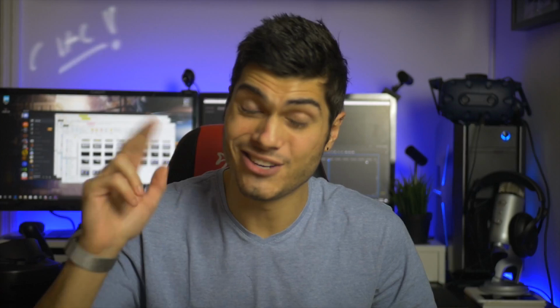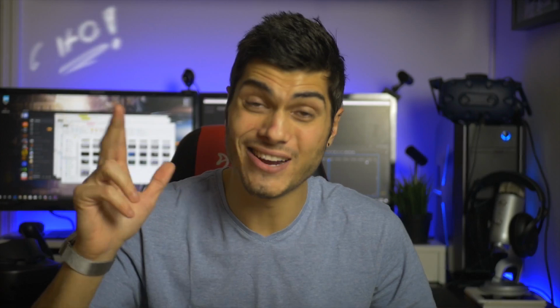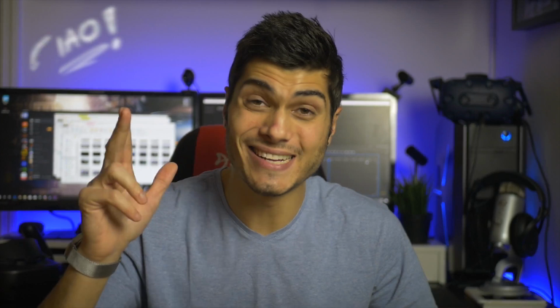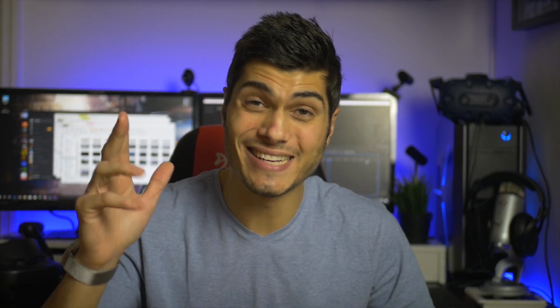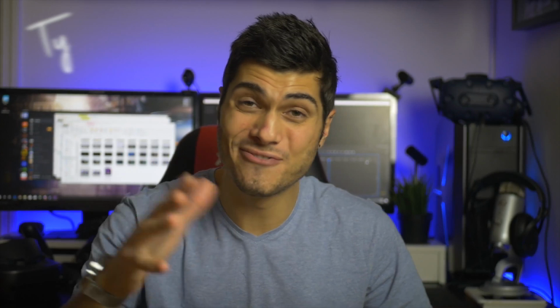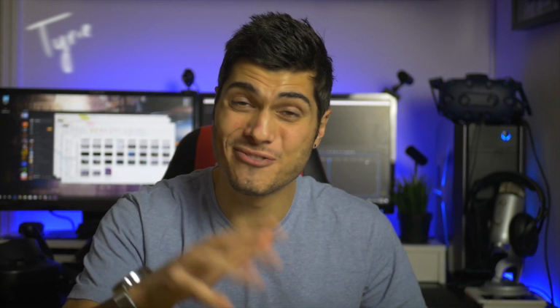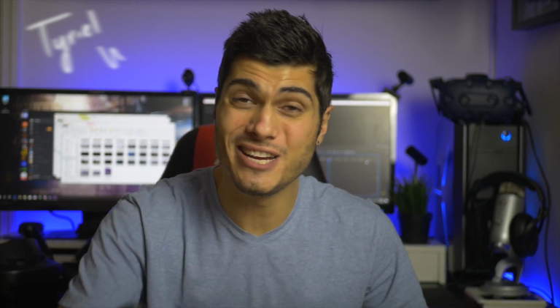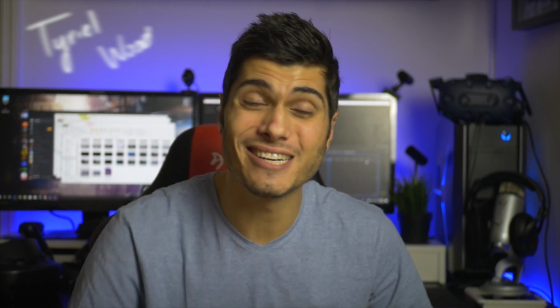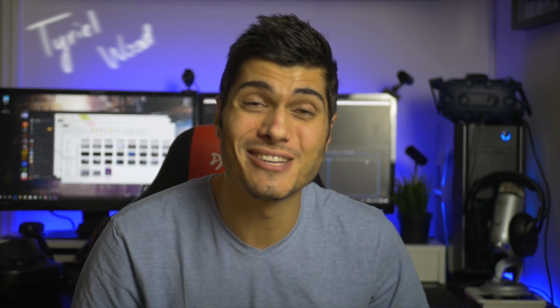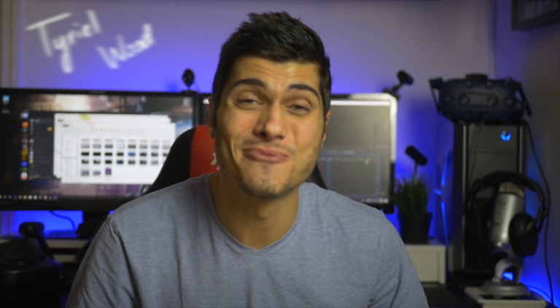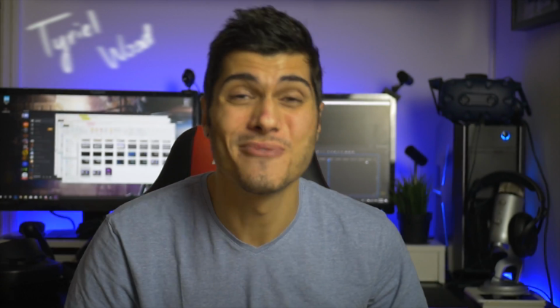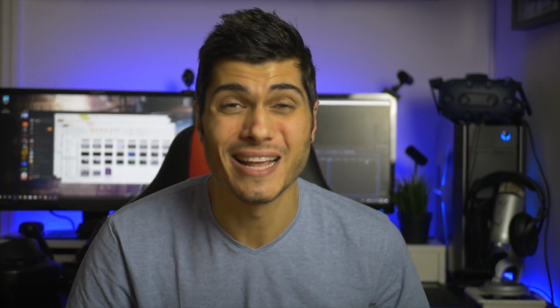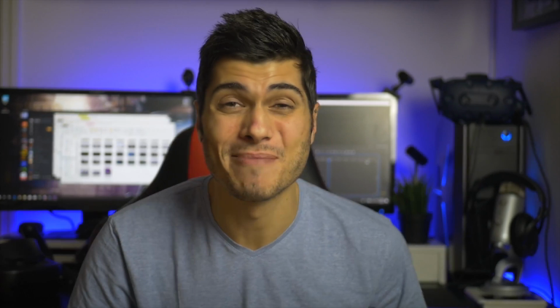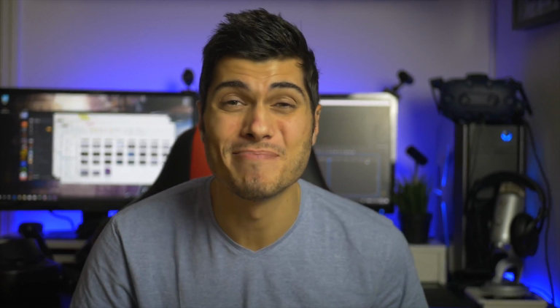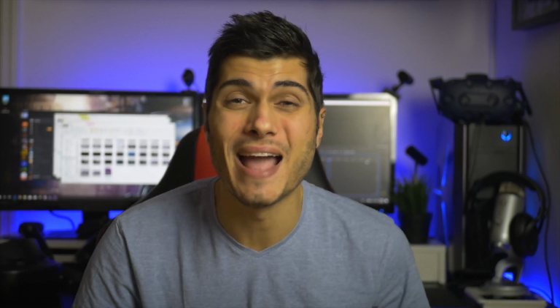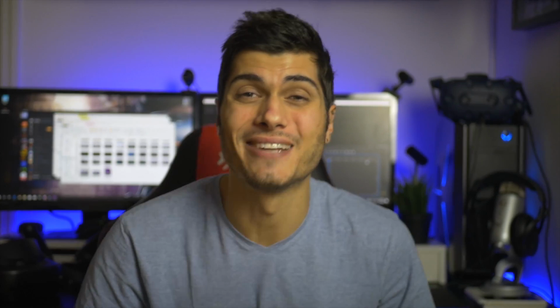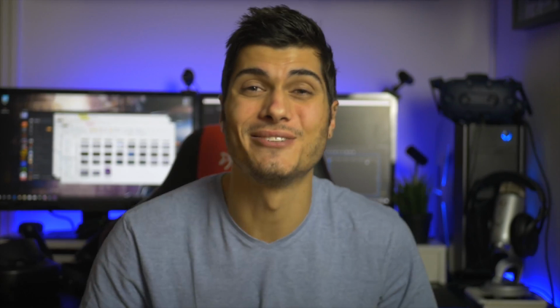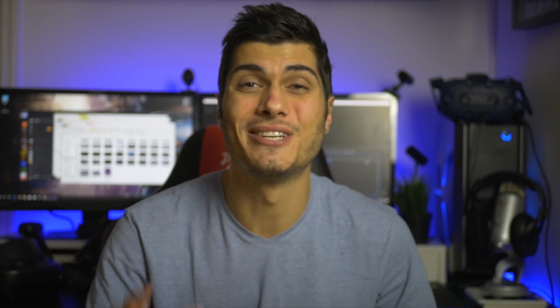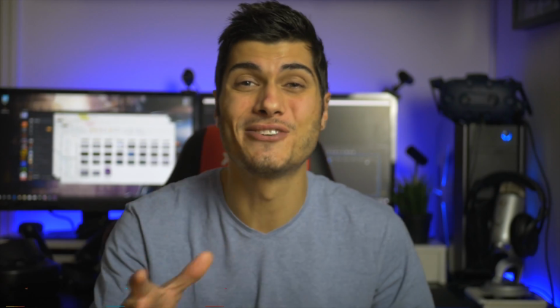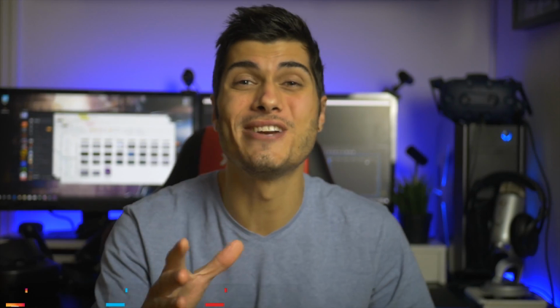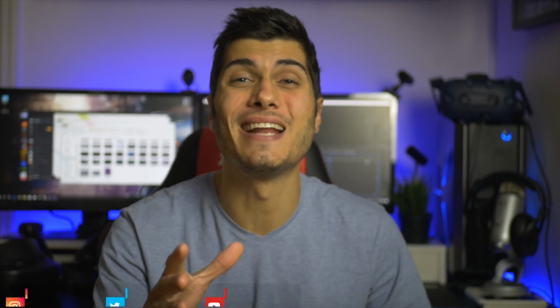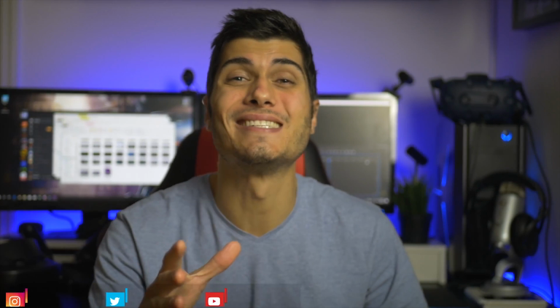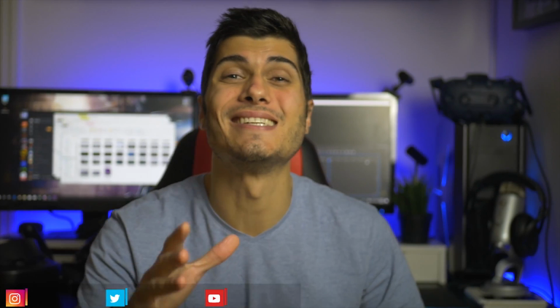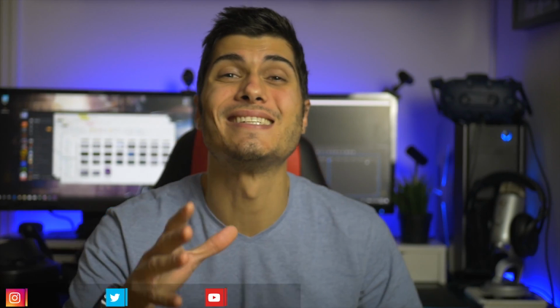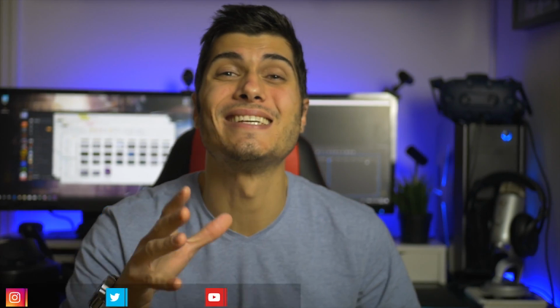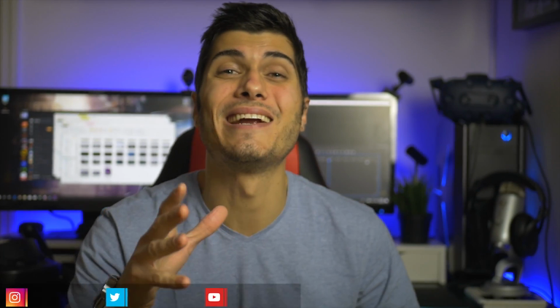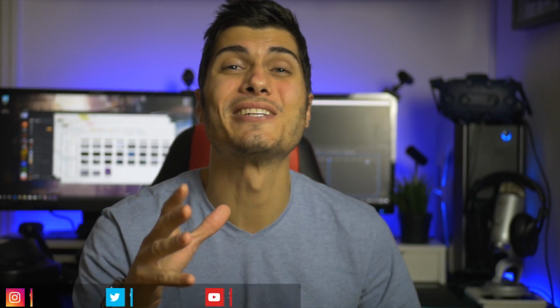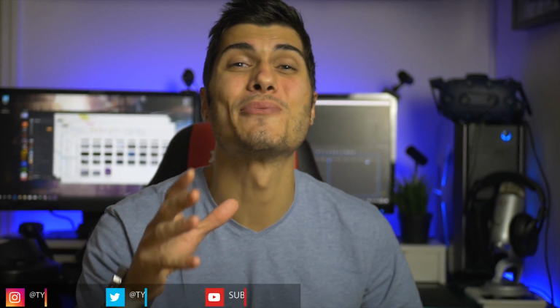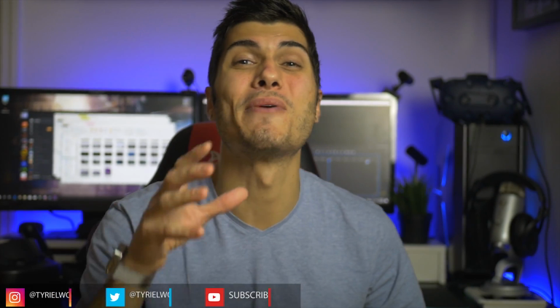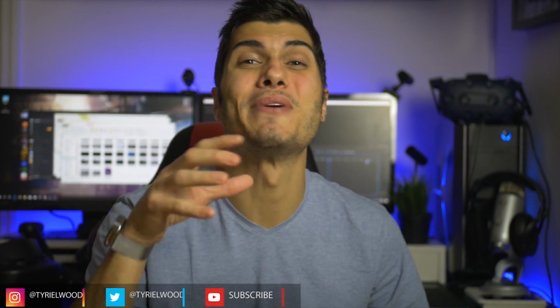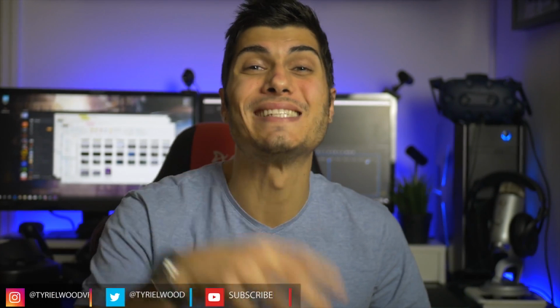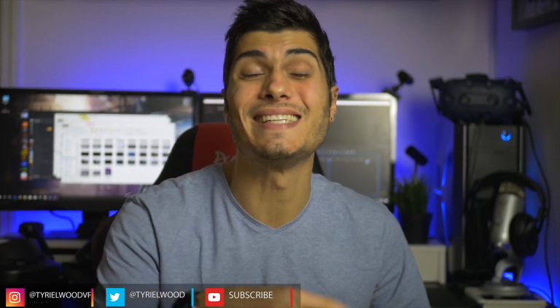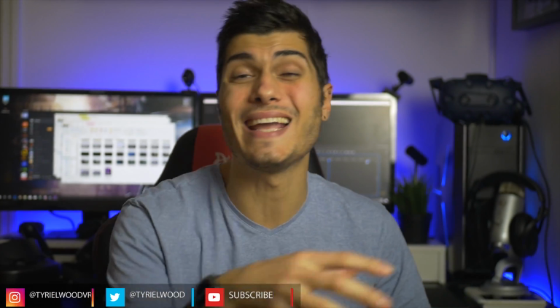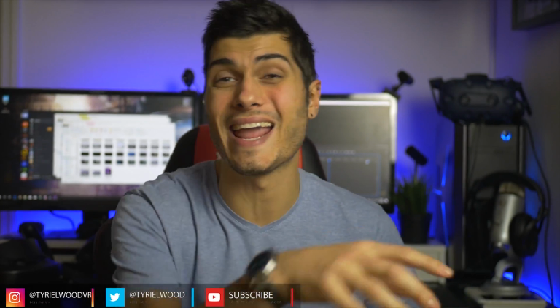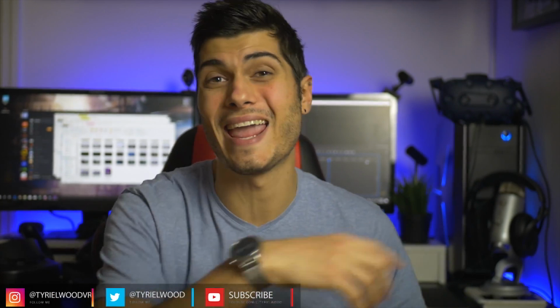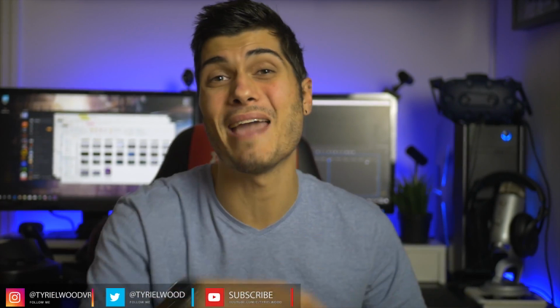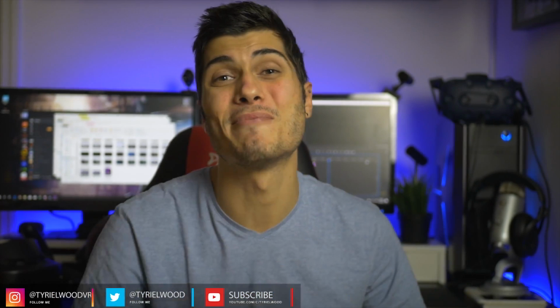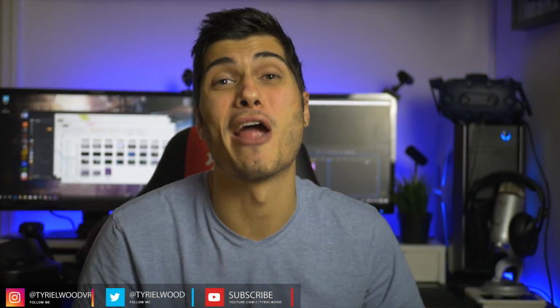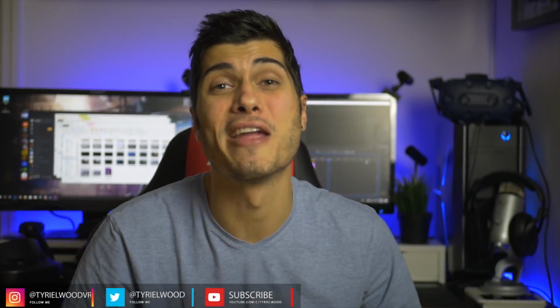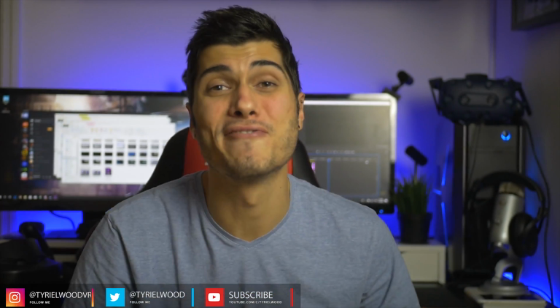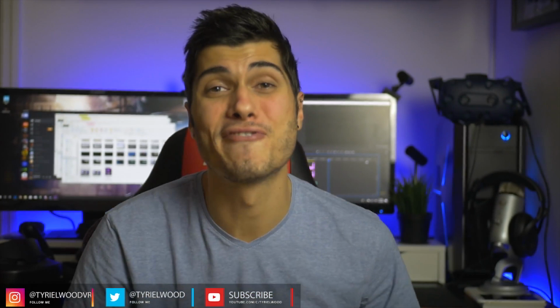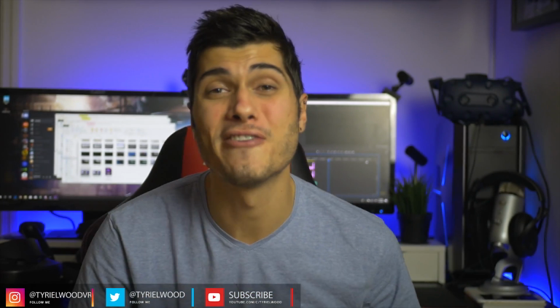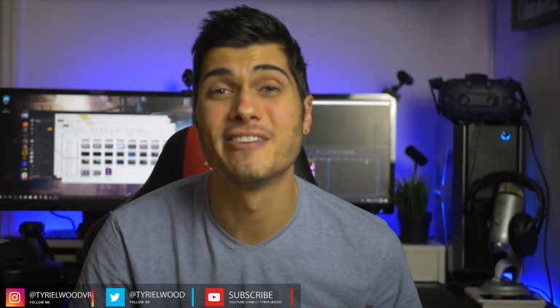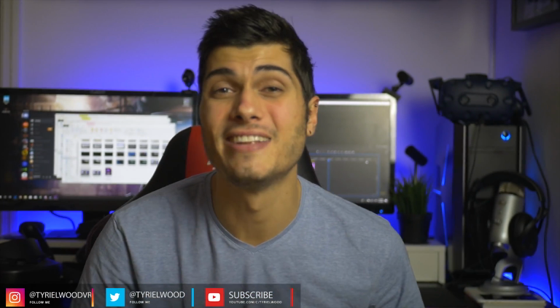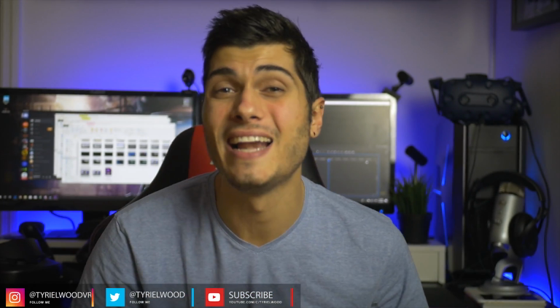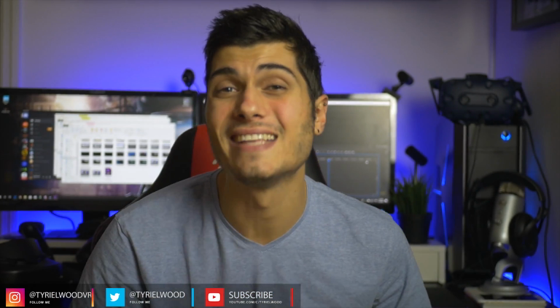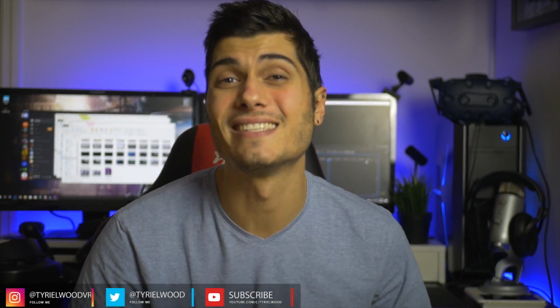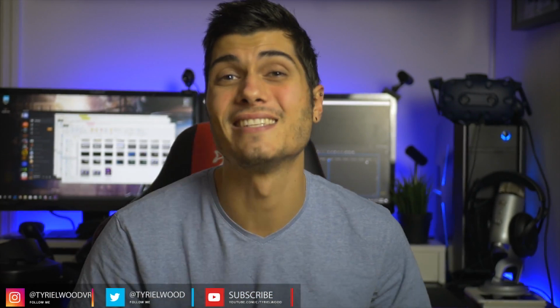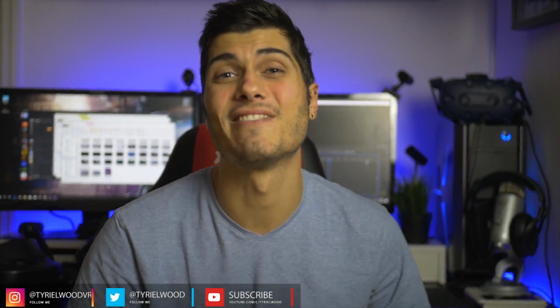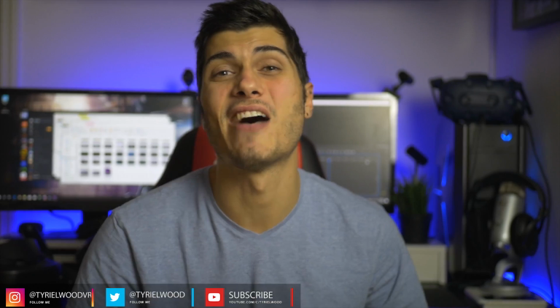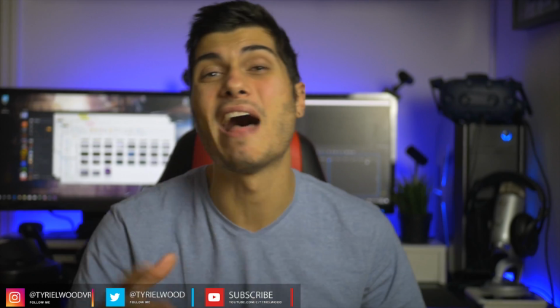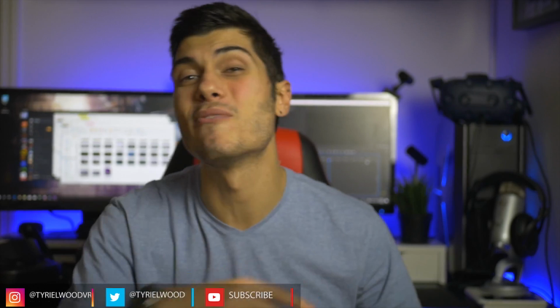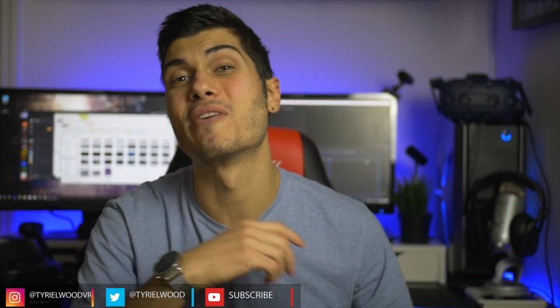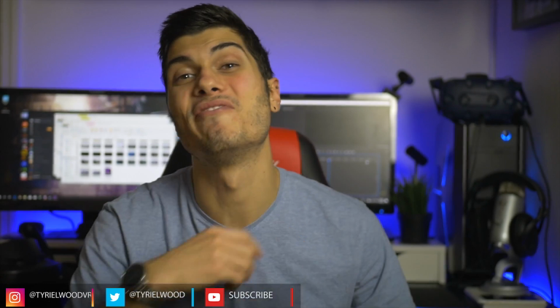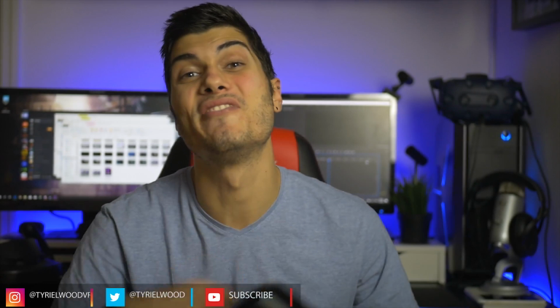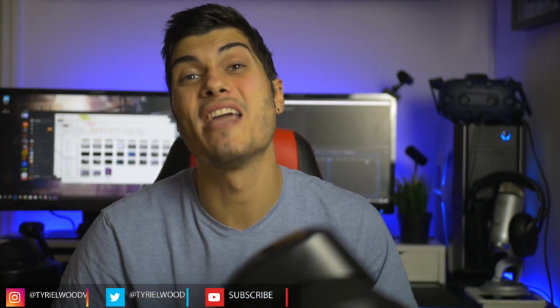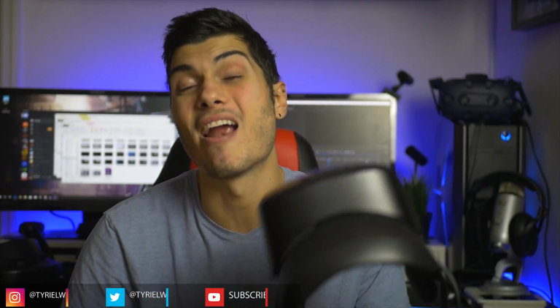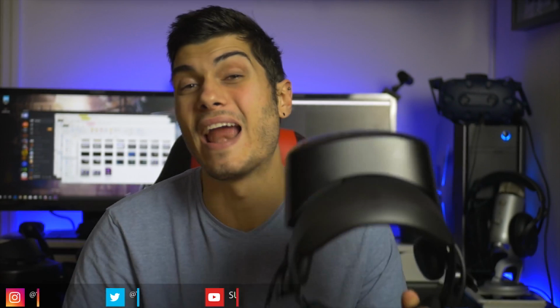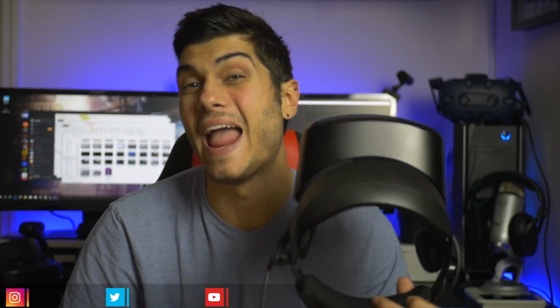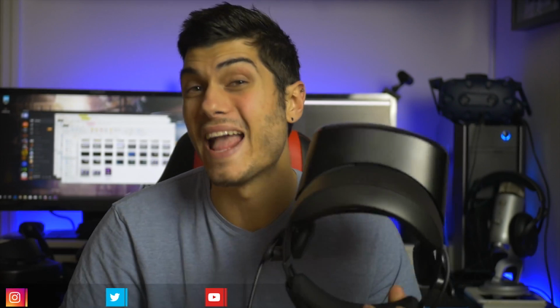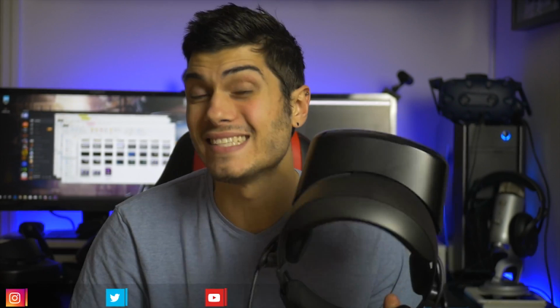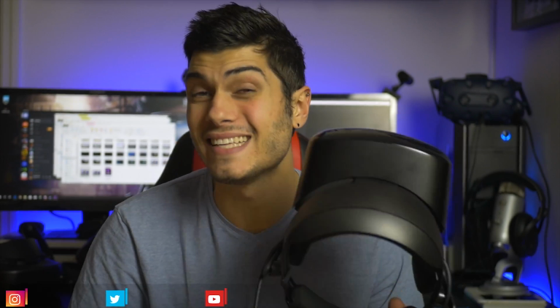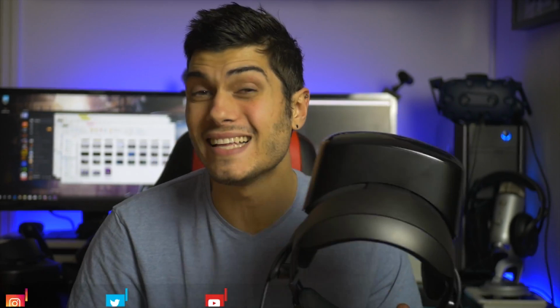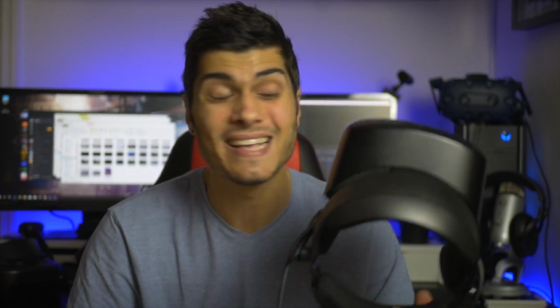Ciao guys, and welcome back to the Through The Lenses series, where we stick a camera in front of the lenses of our VR headsets.